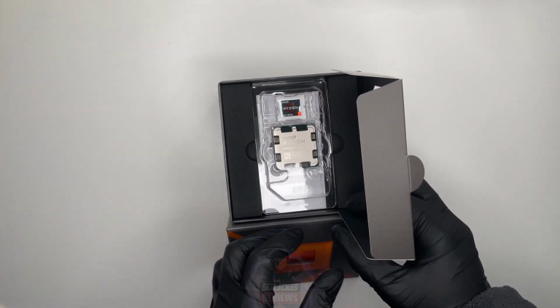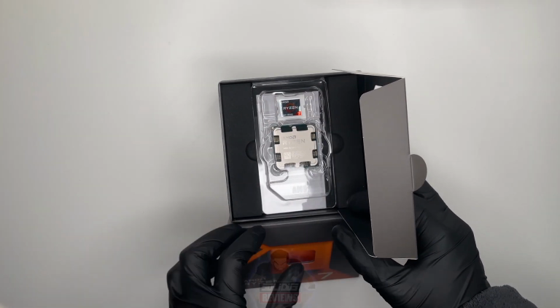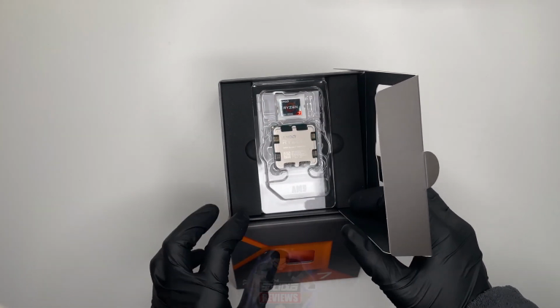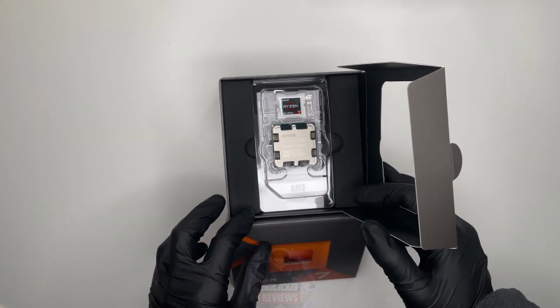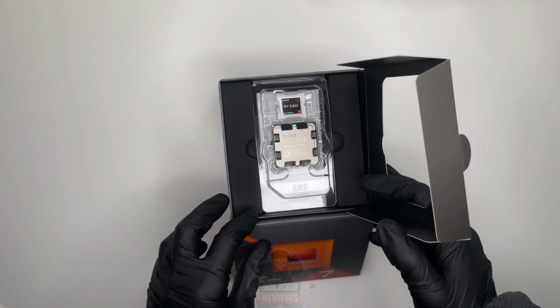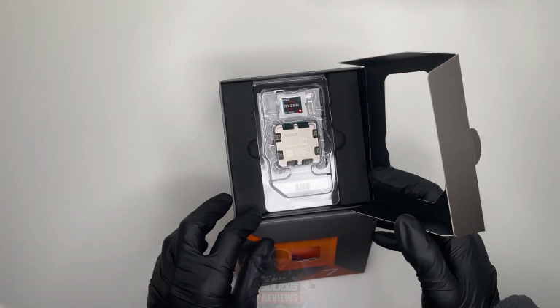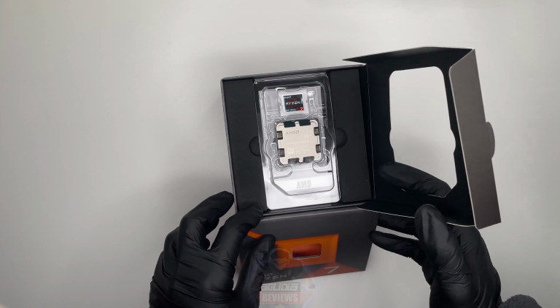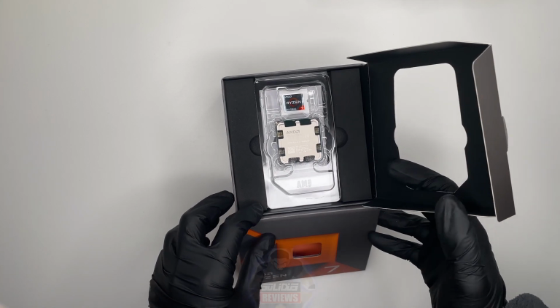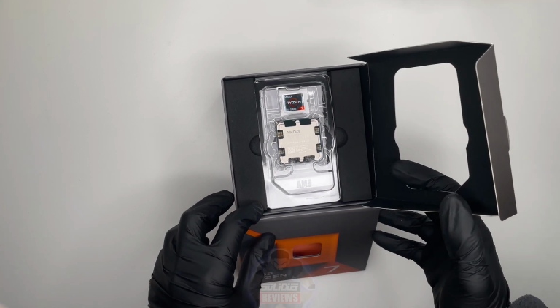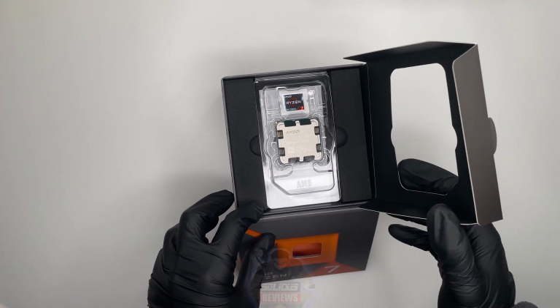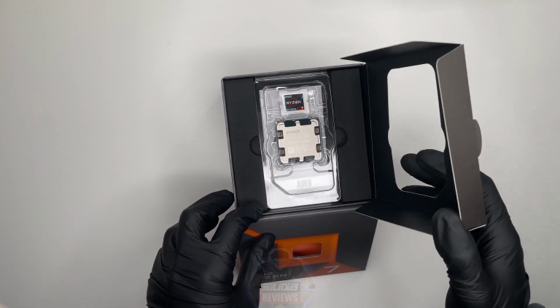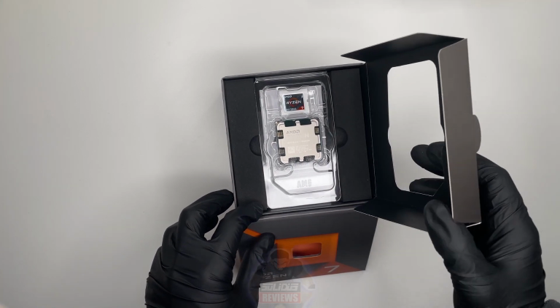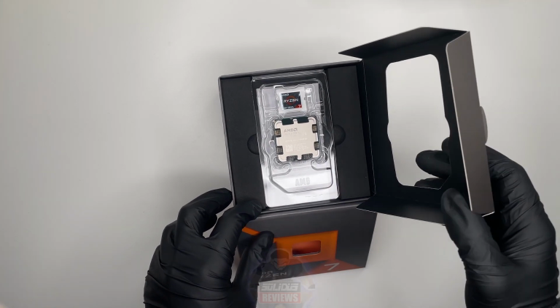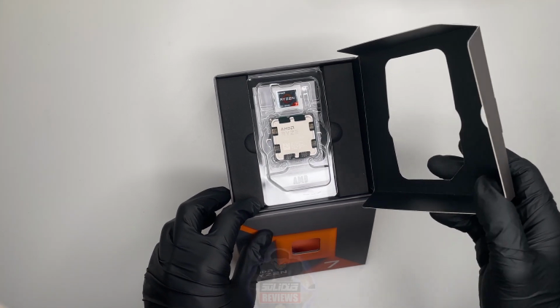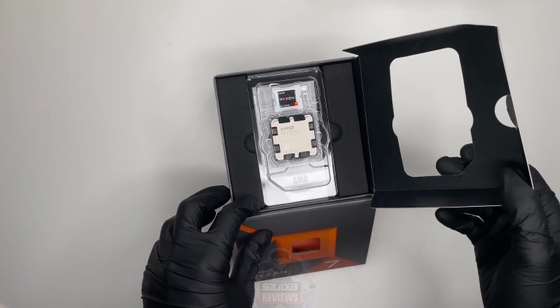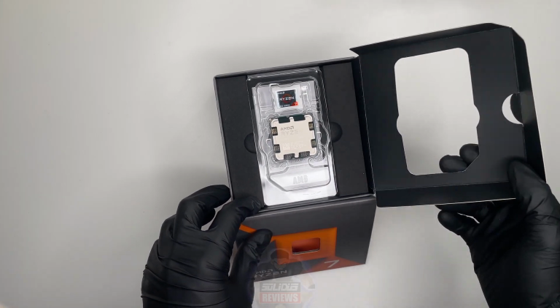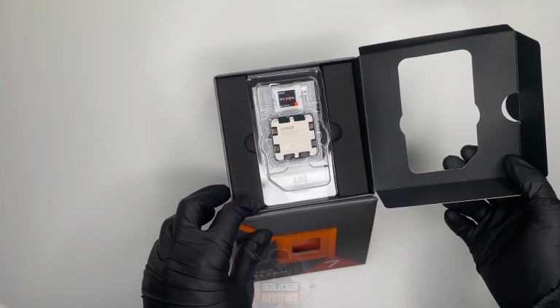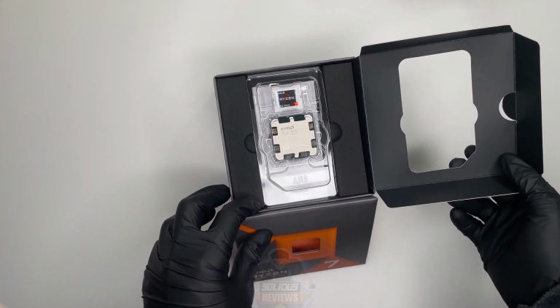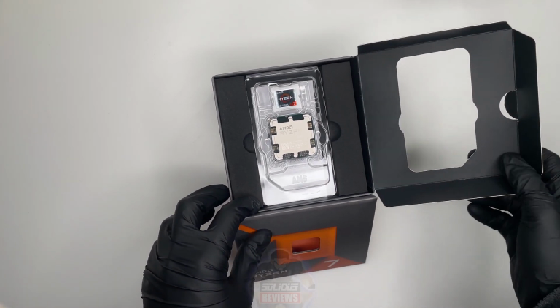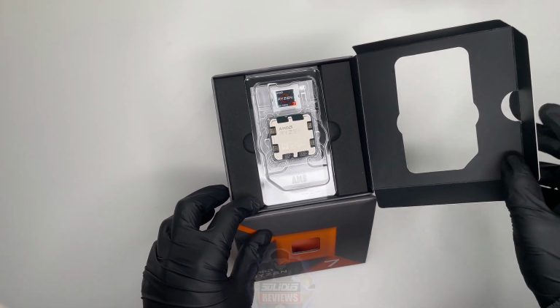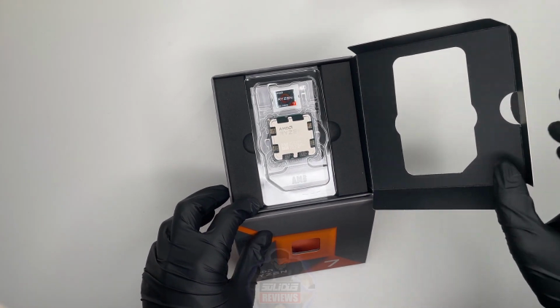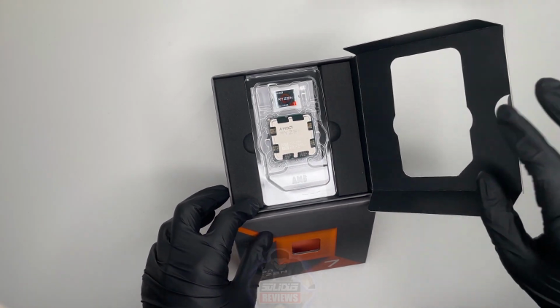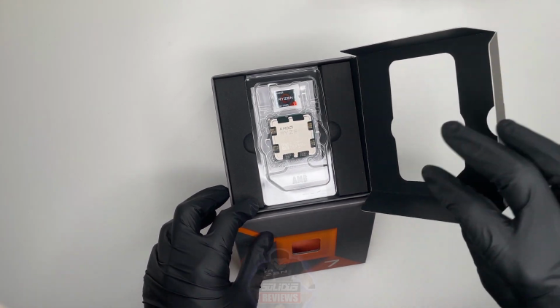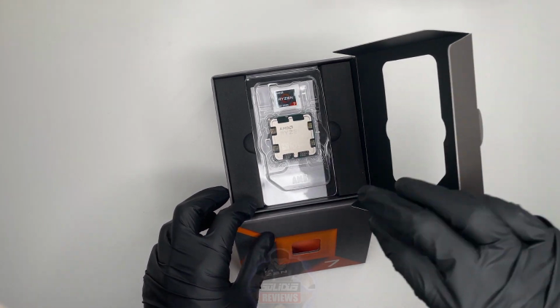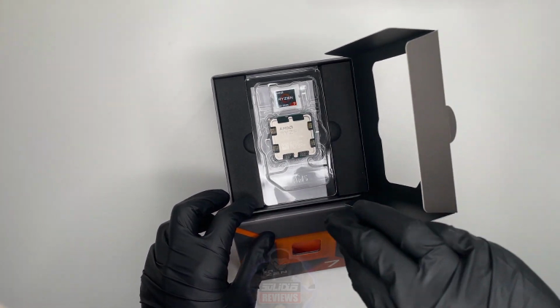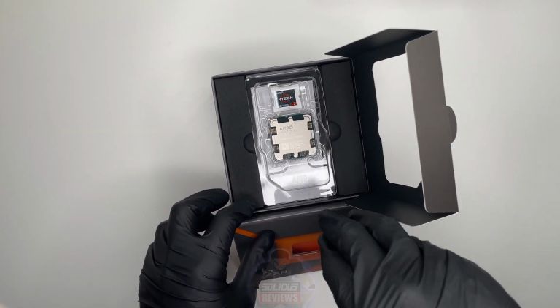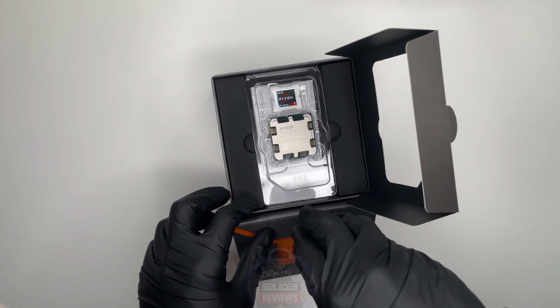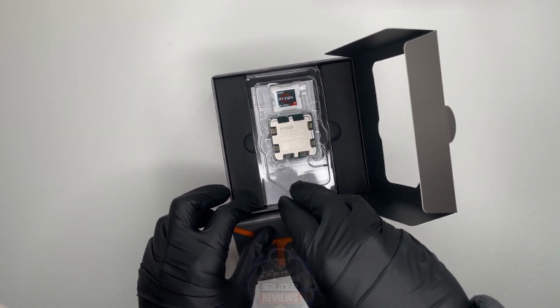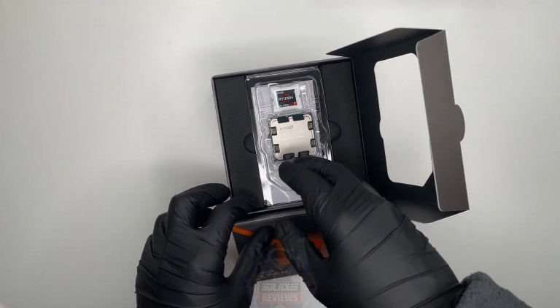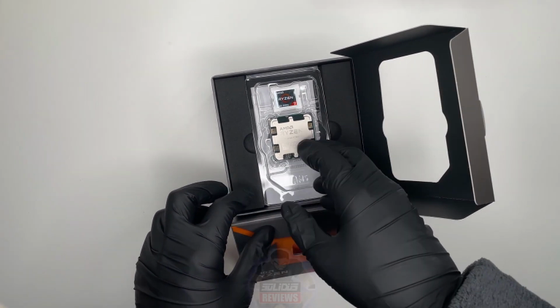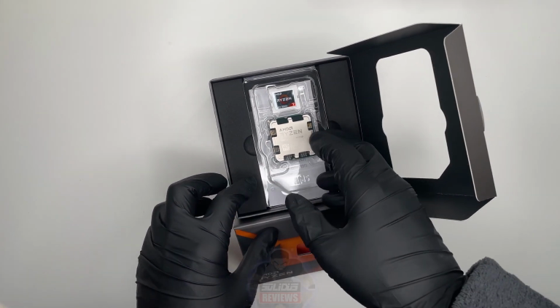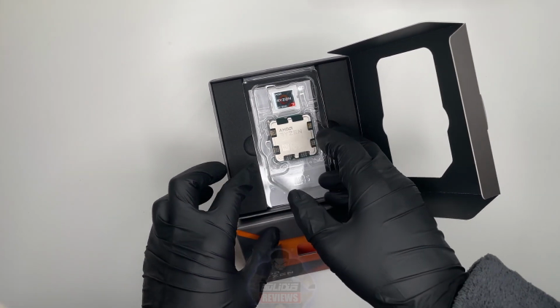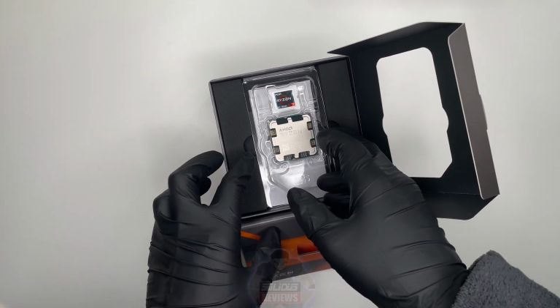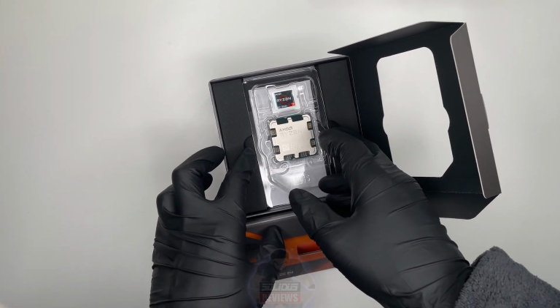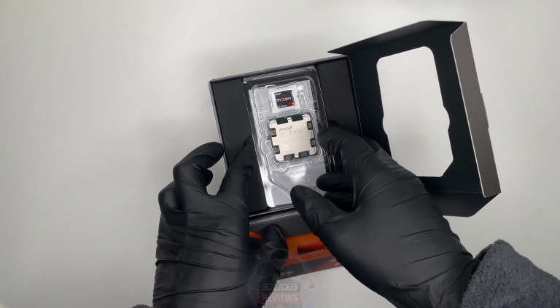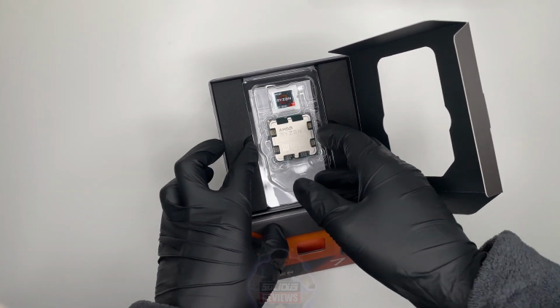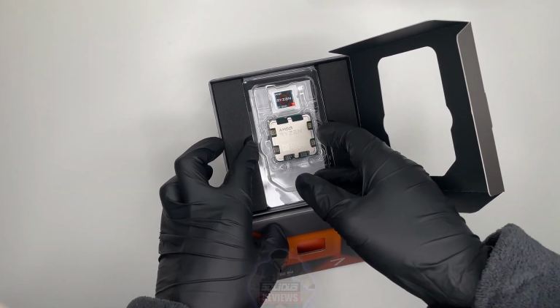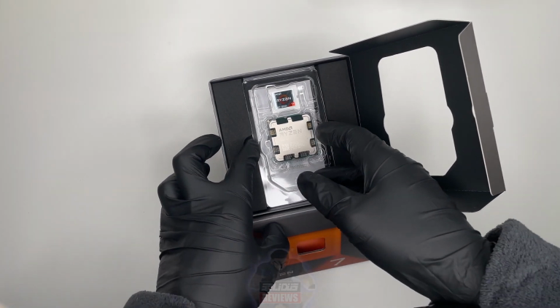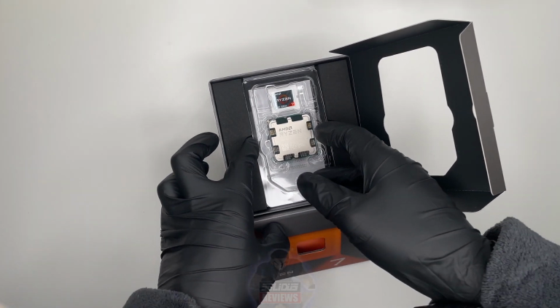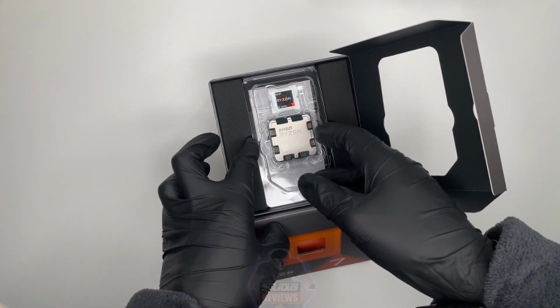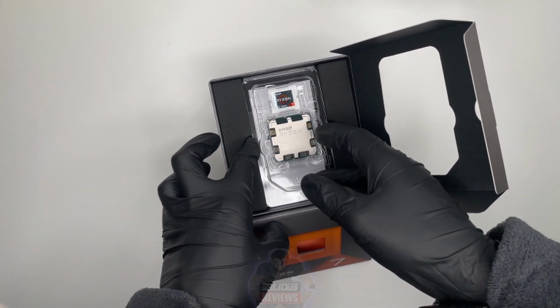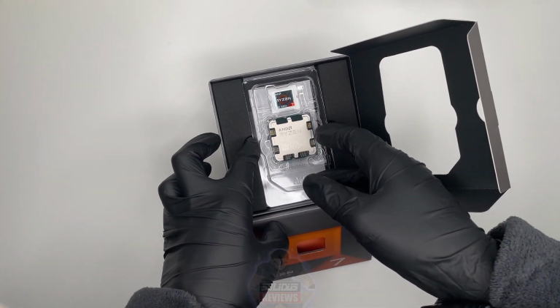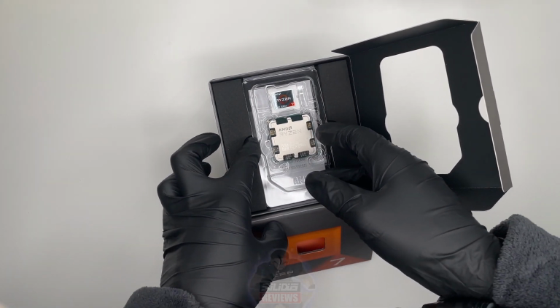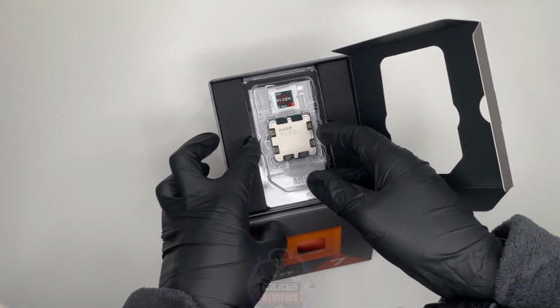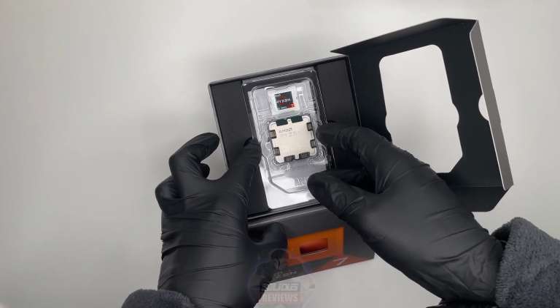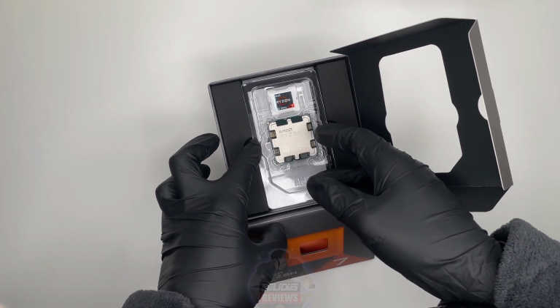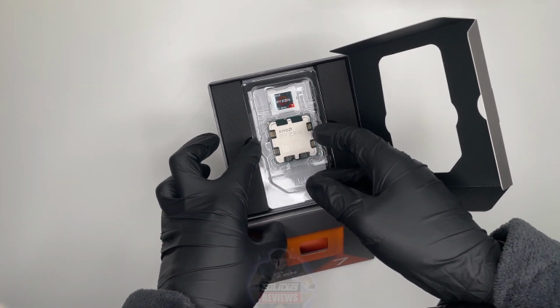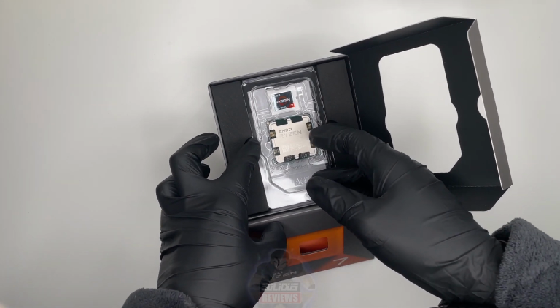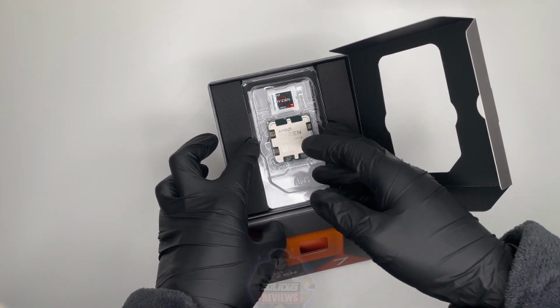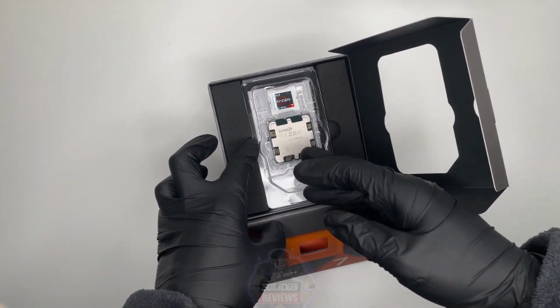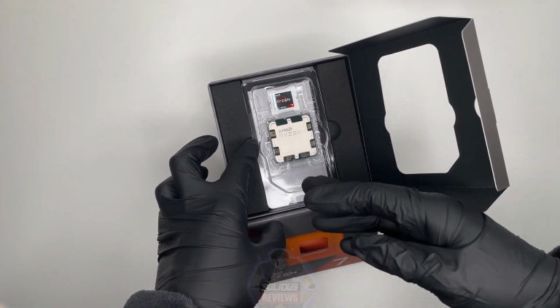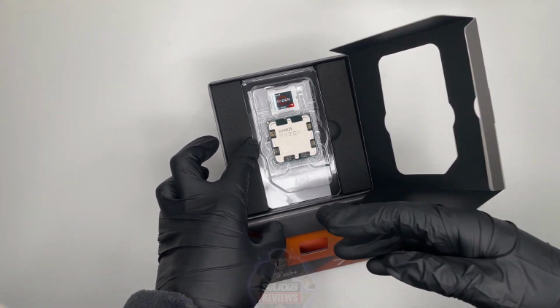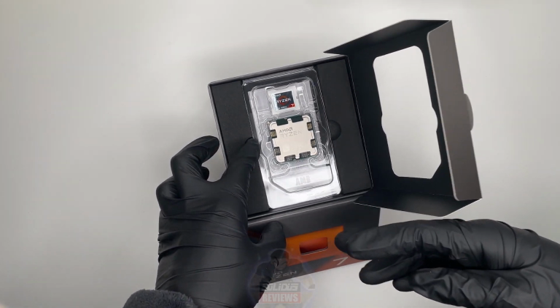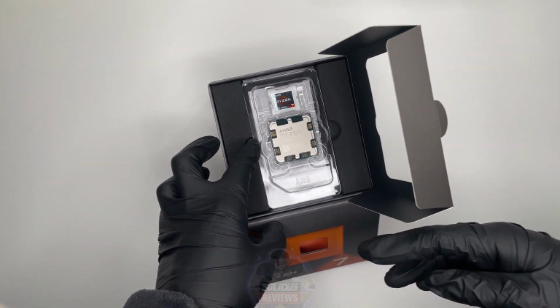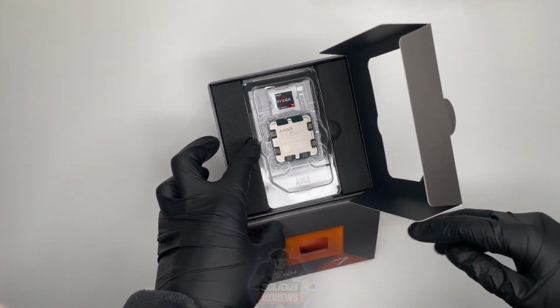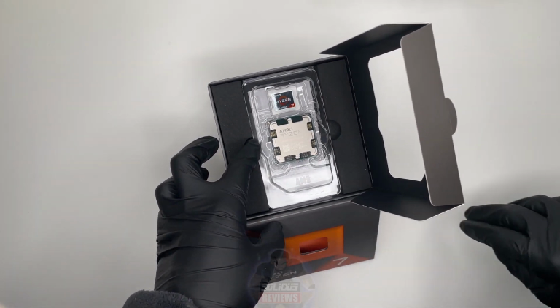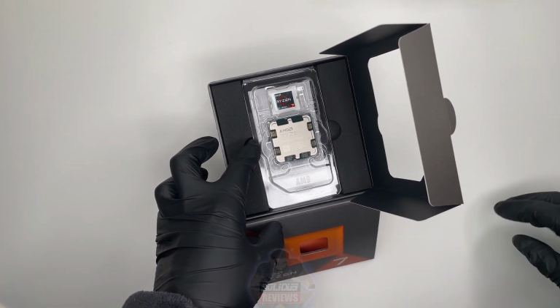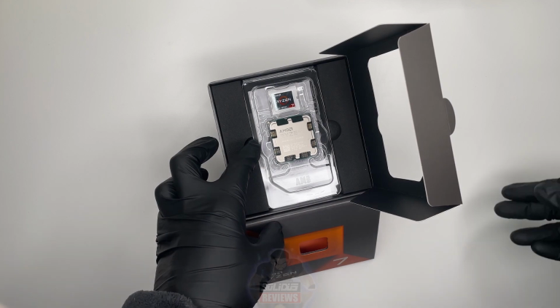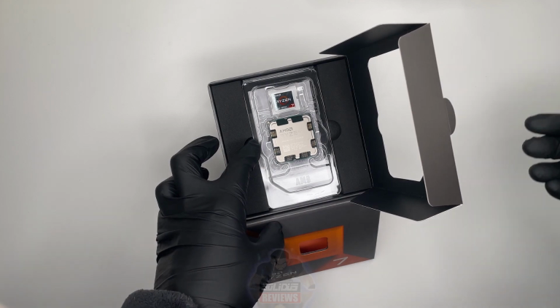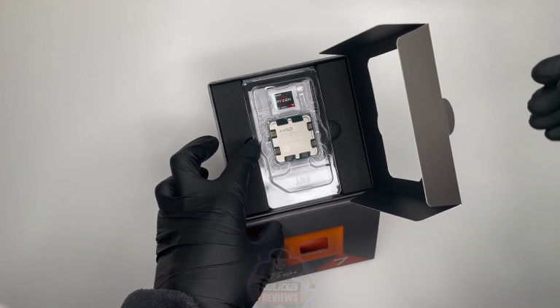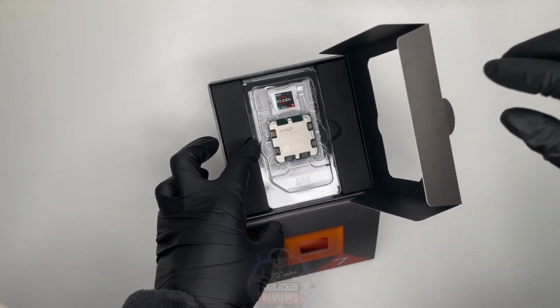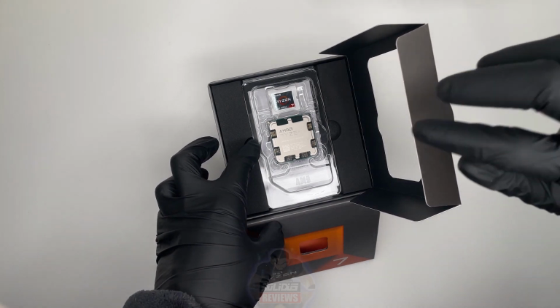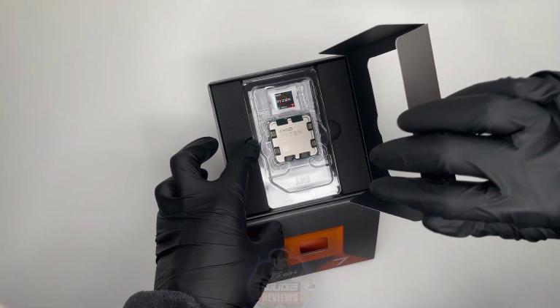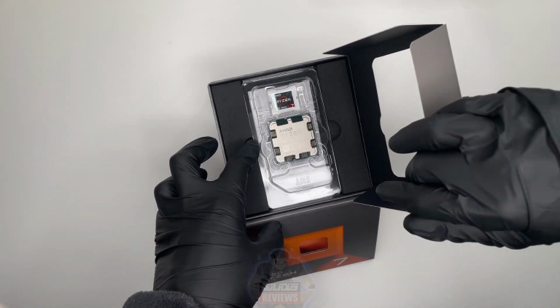Beneath it we find the Wraith Prism cooler, a testament to AMD's commitment to efficient cooling solutions.